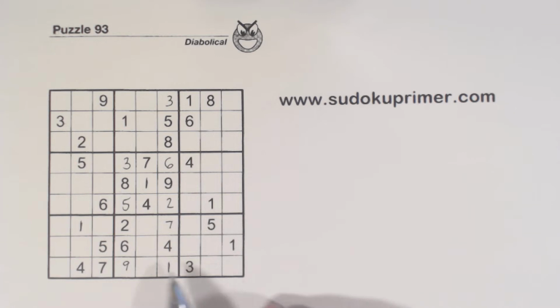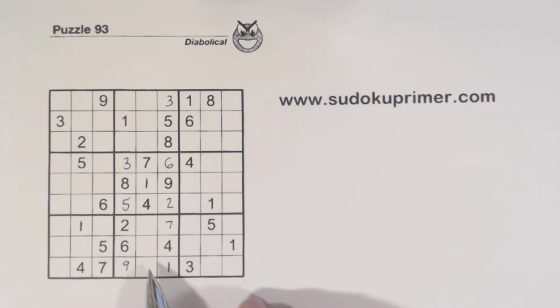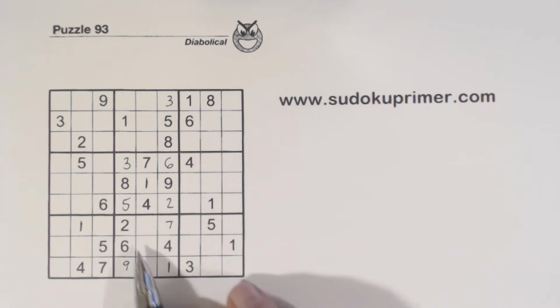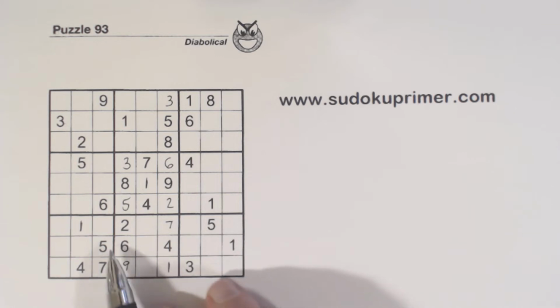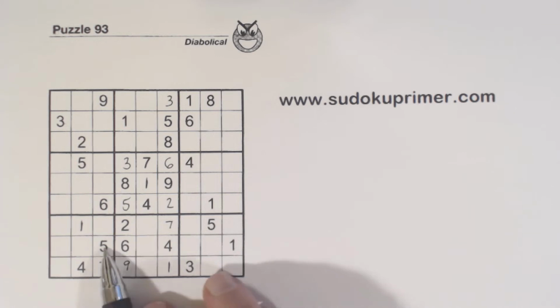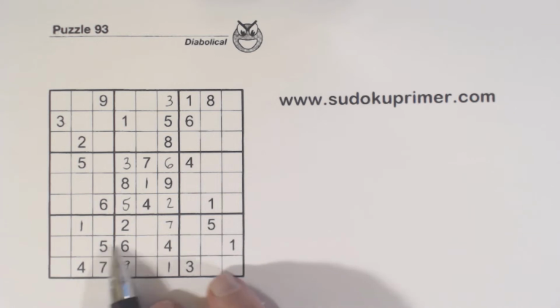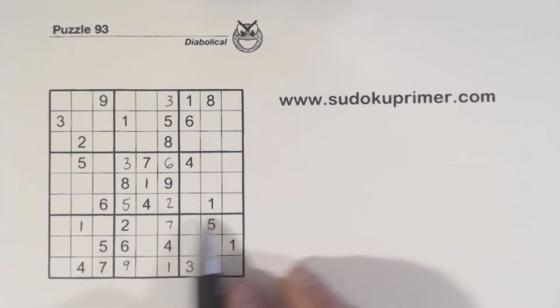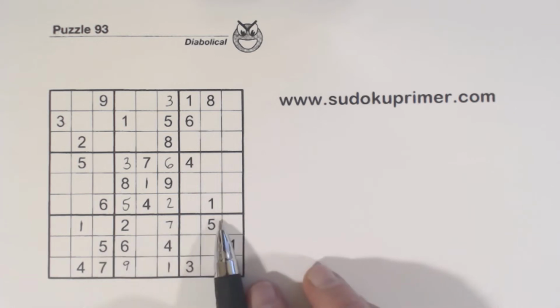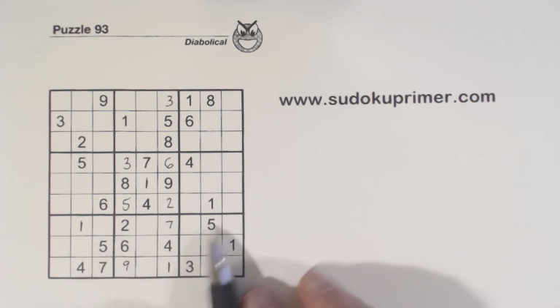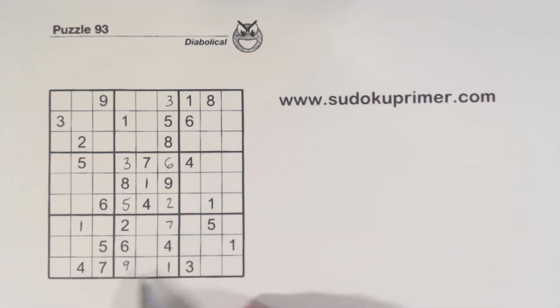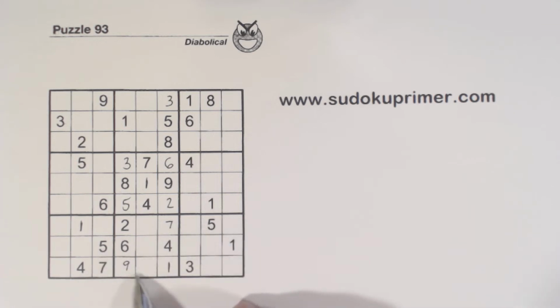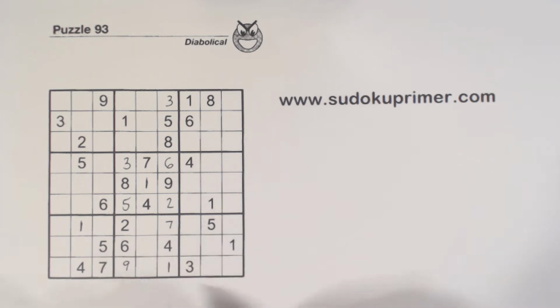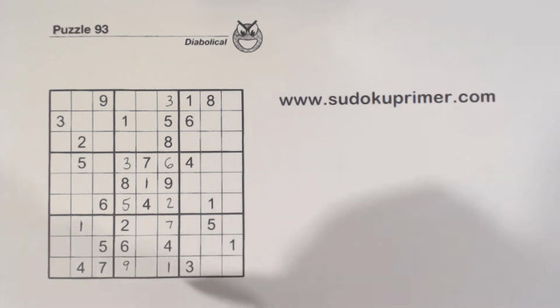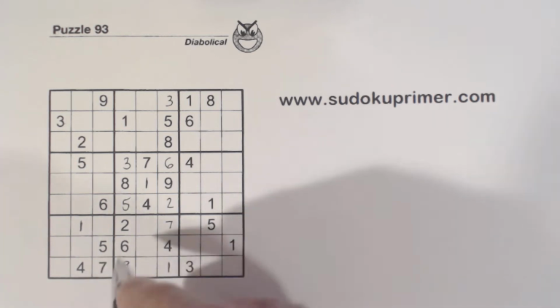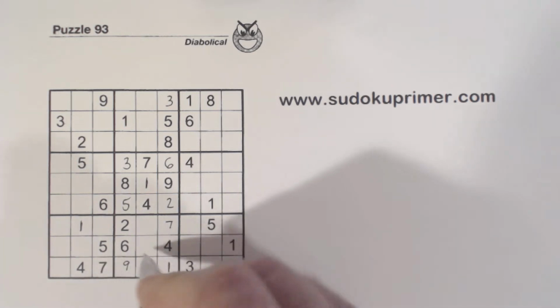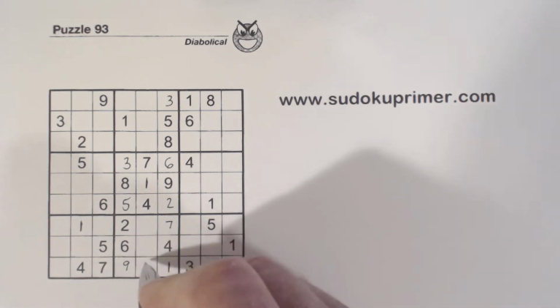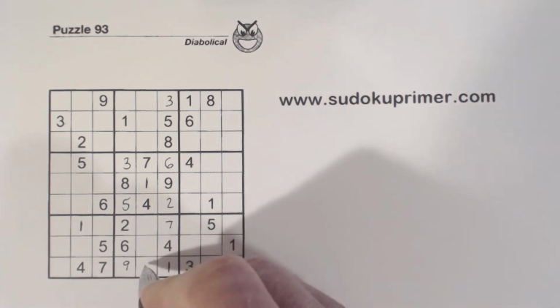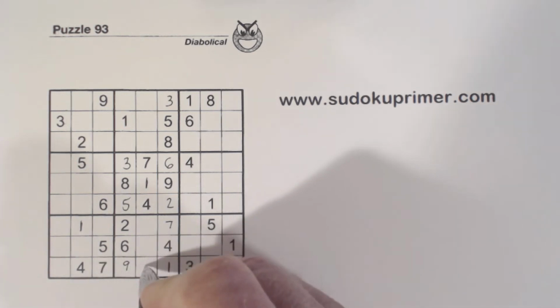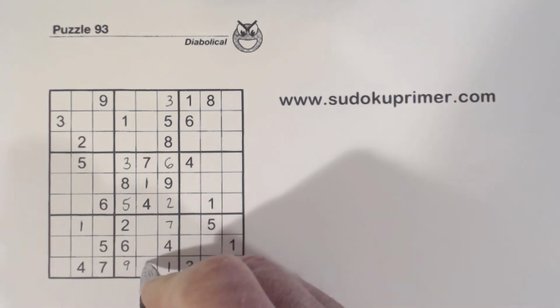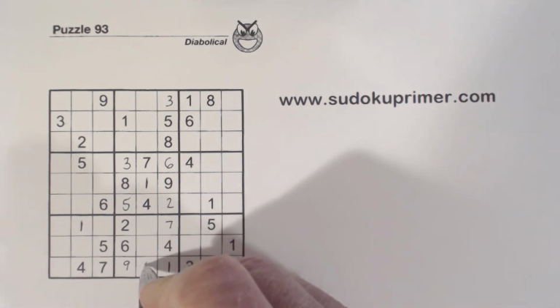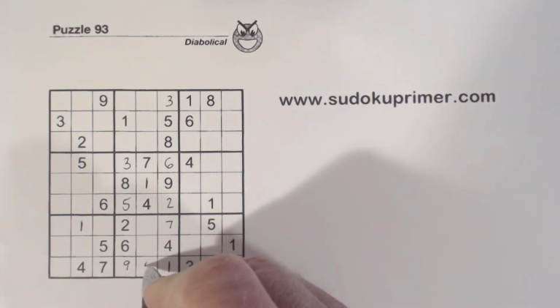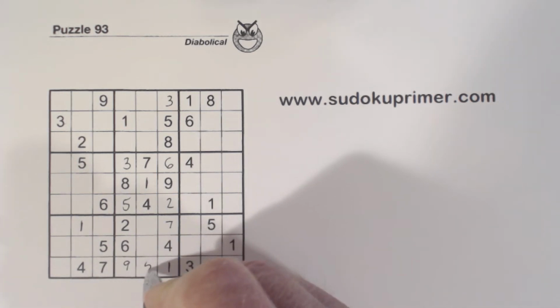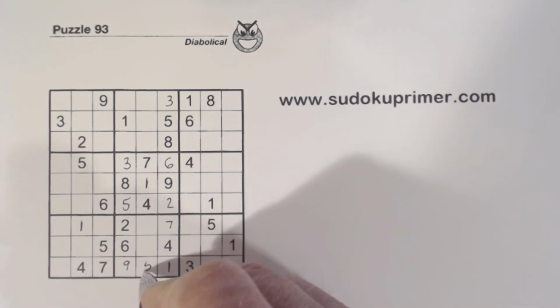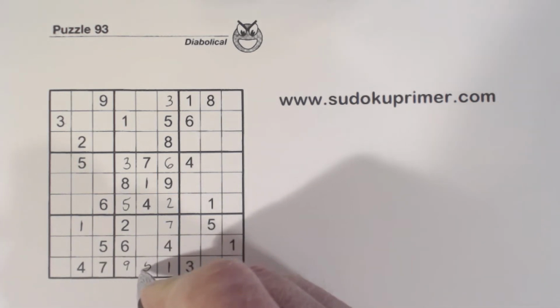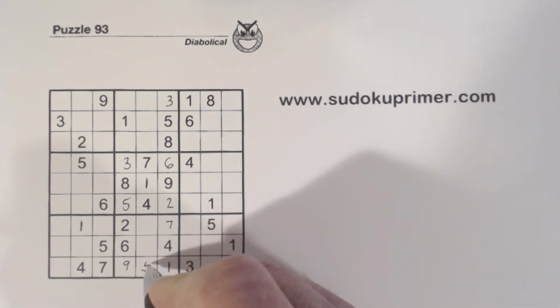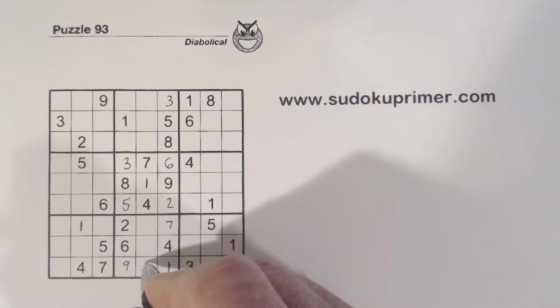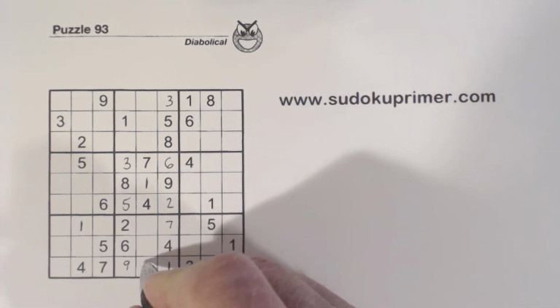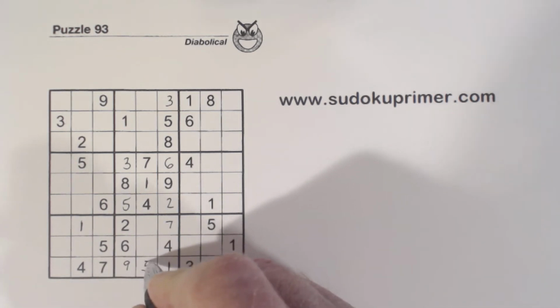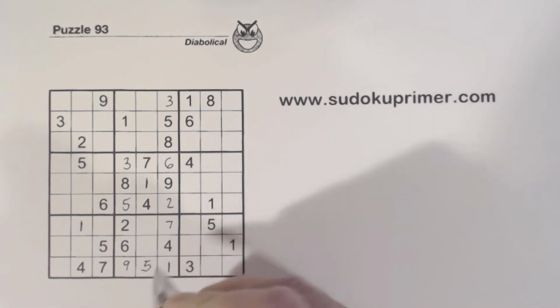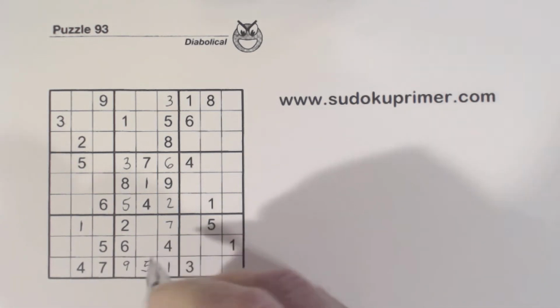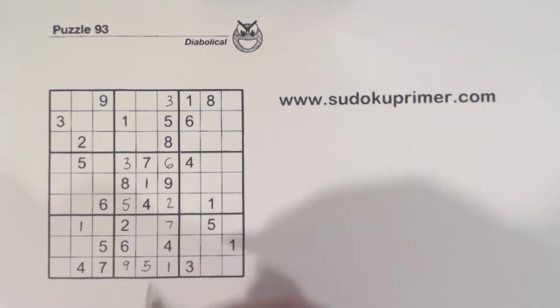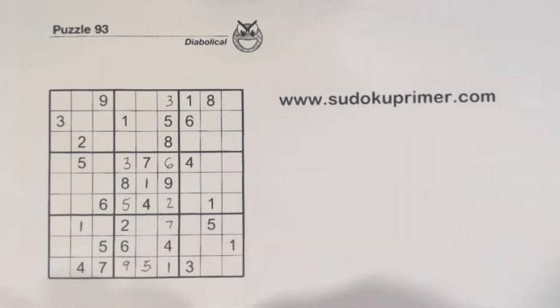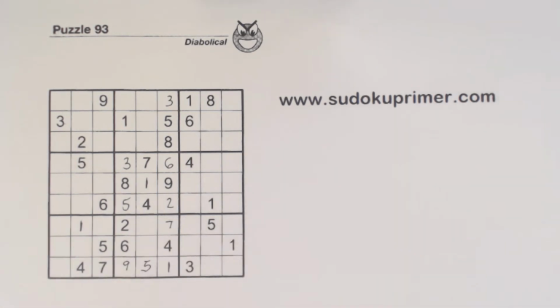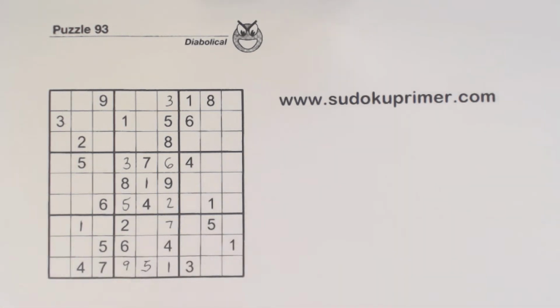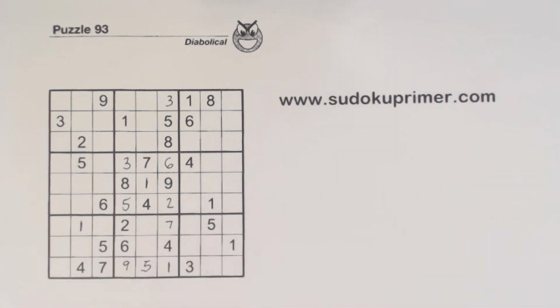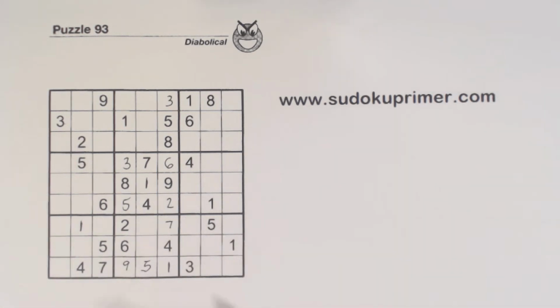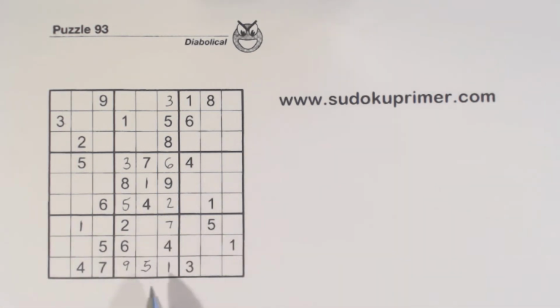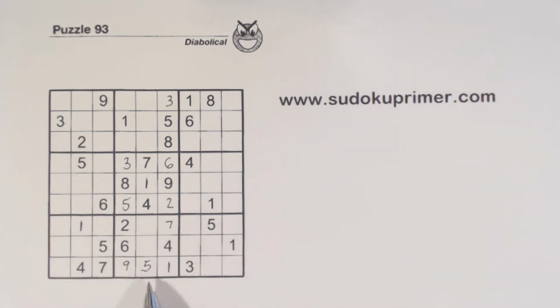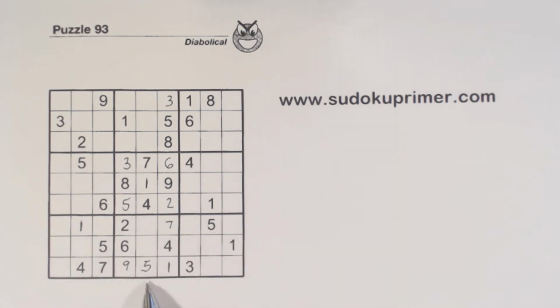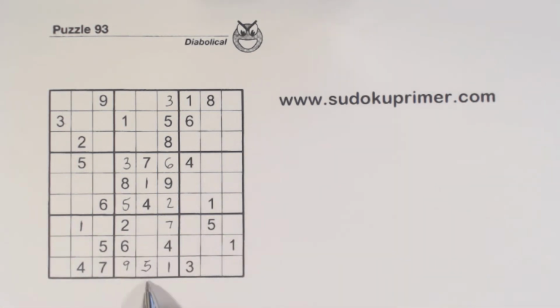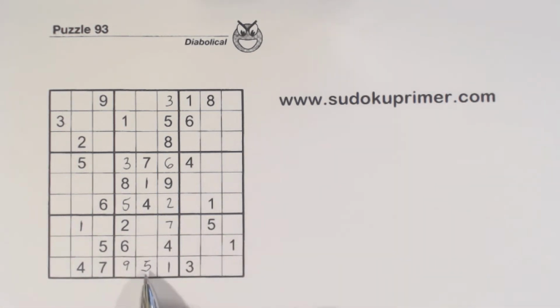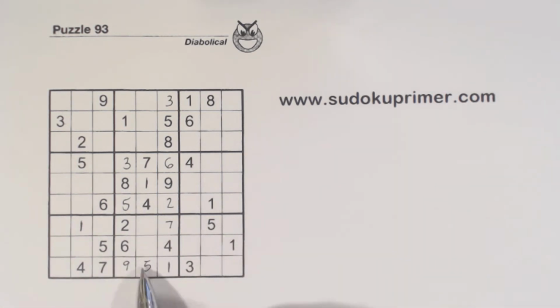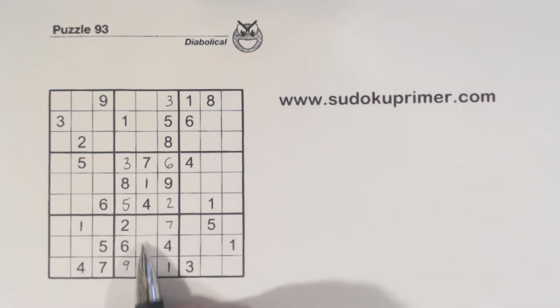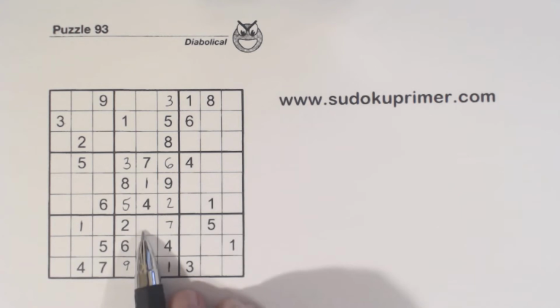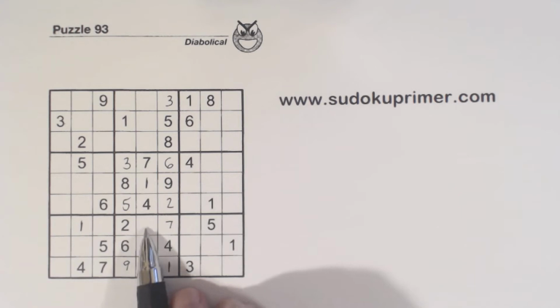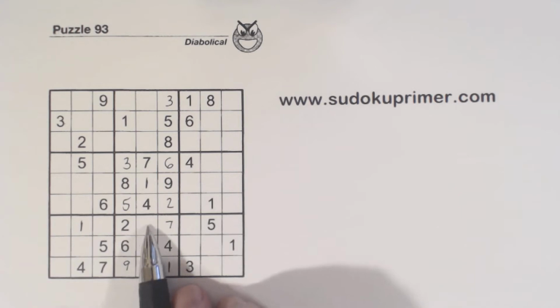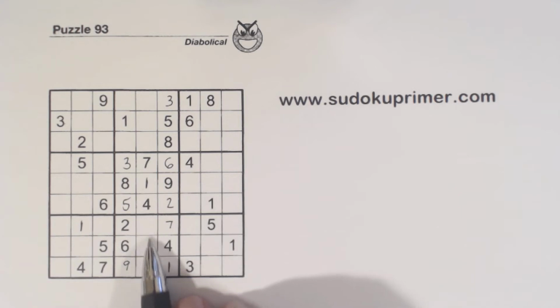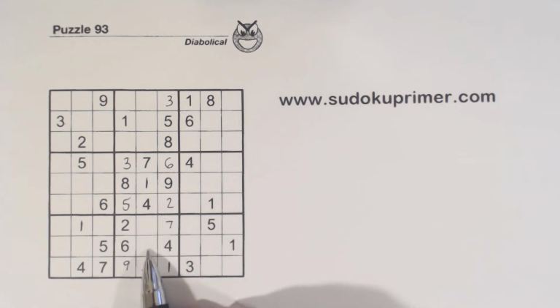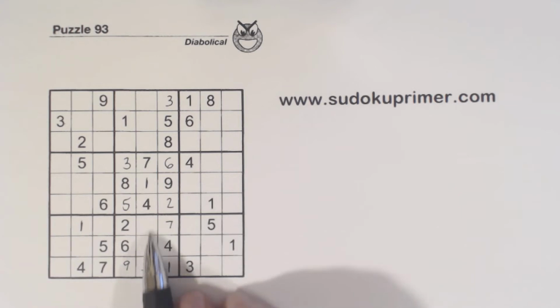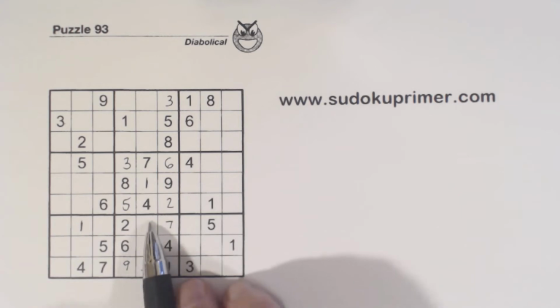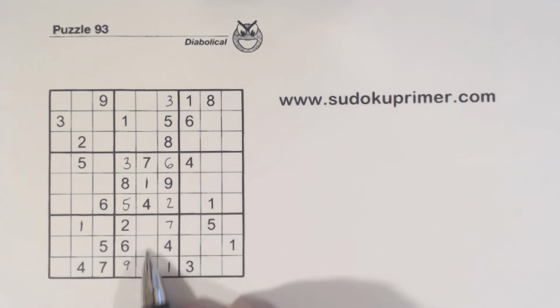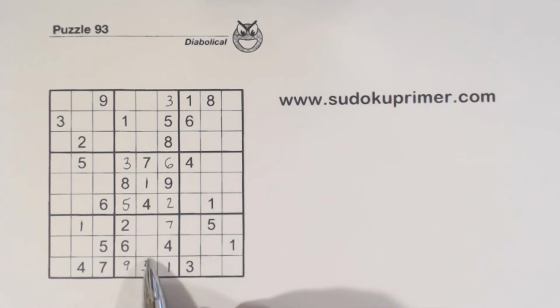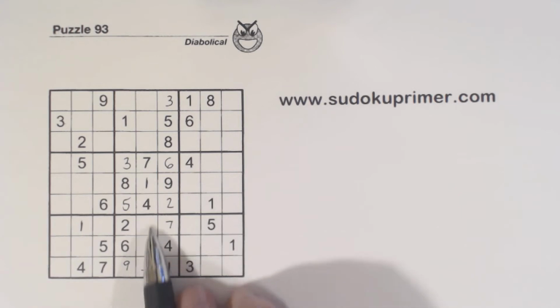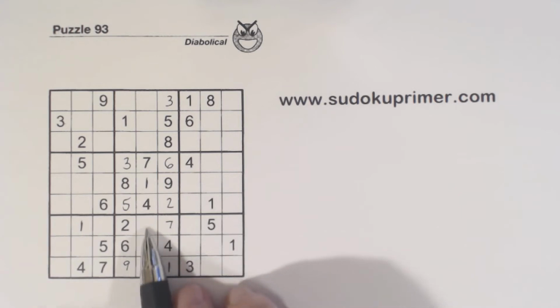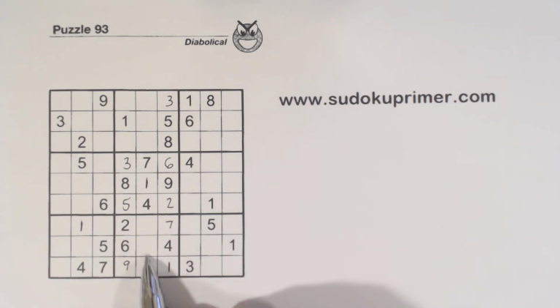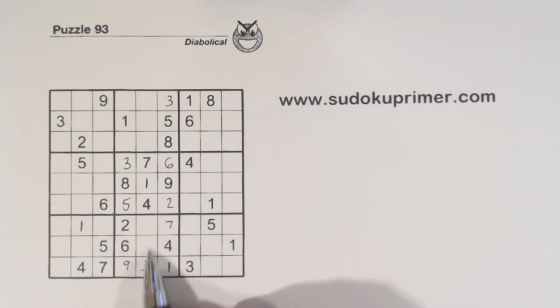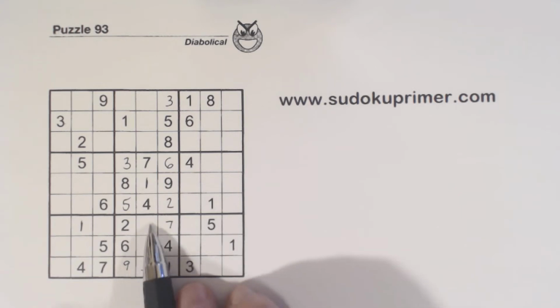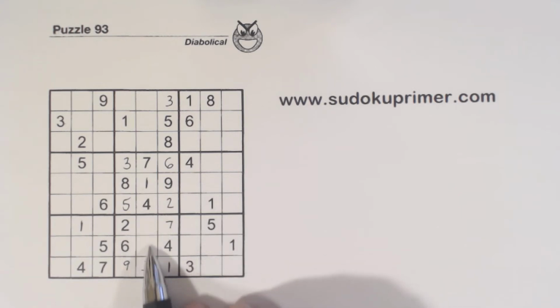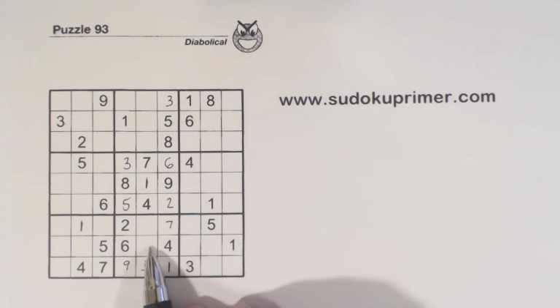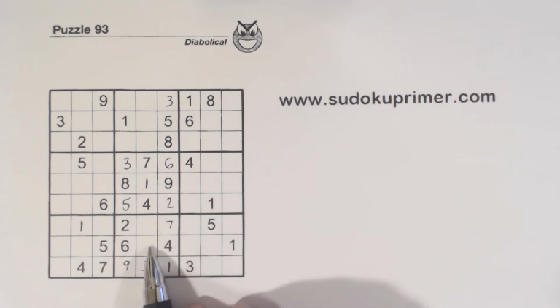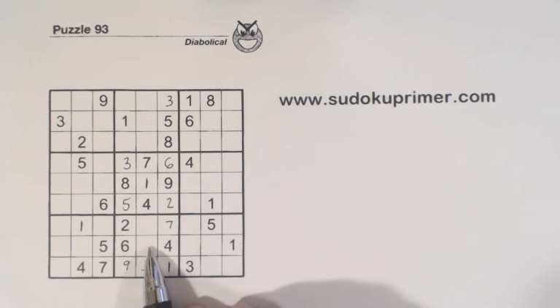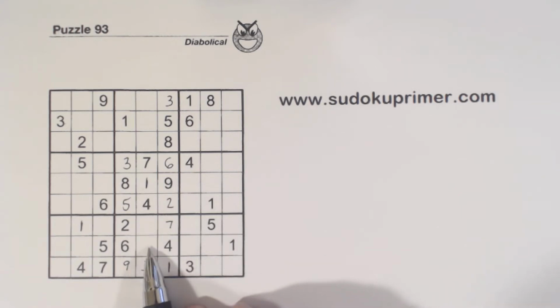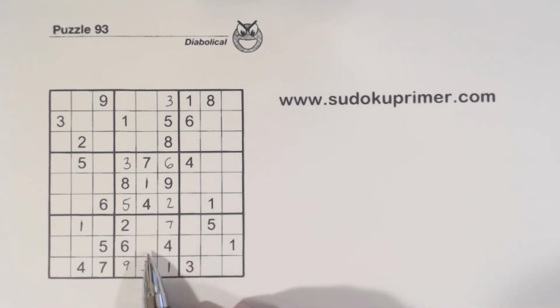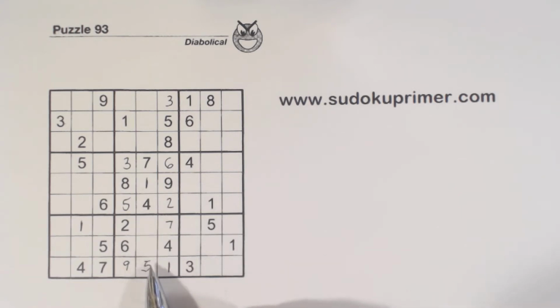Now we've got a 5, 5, and 5 — easy. We're left with 3-8 twins there.